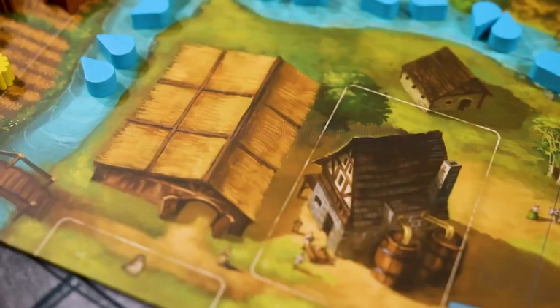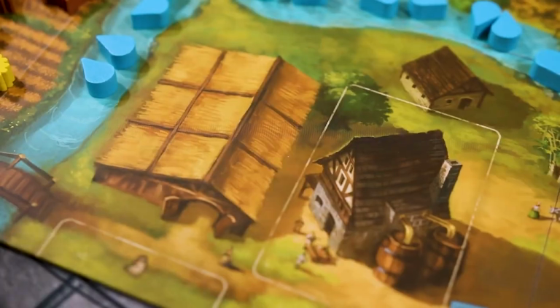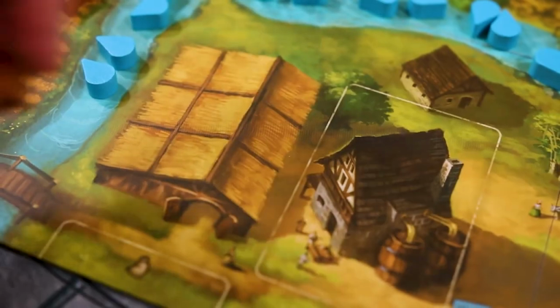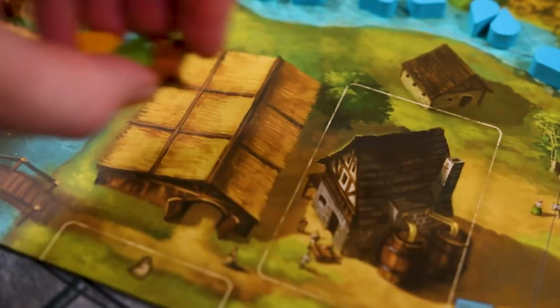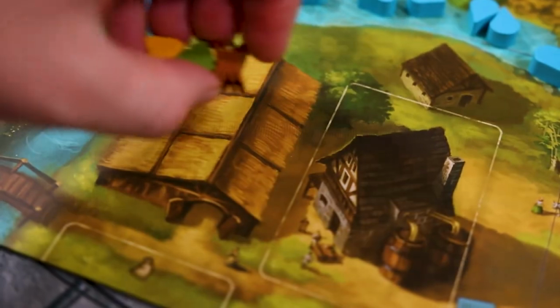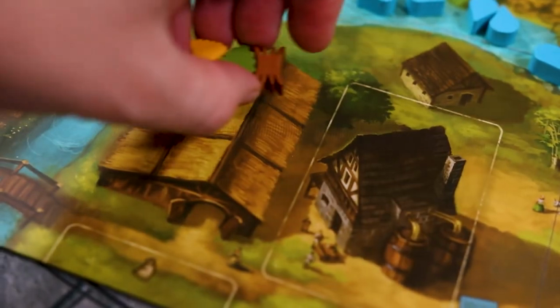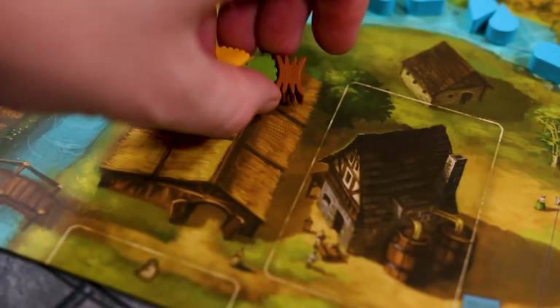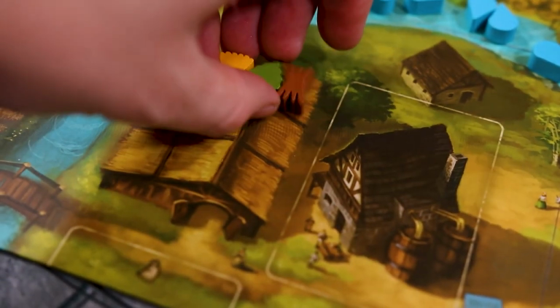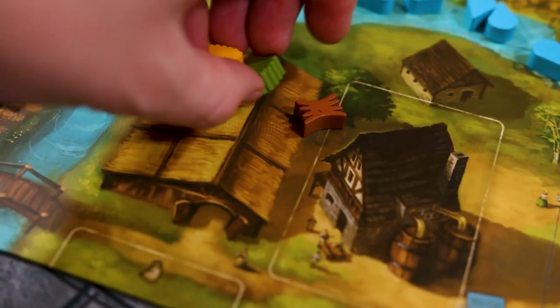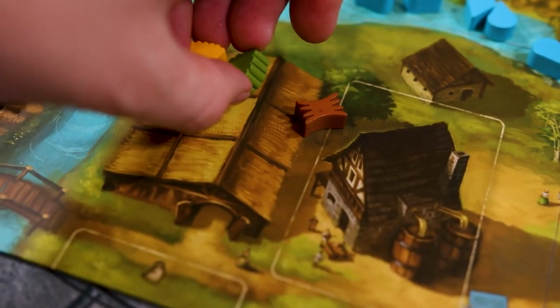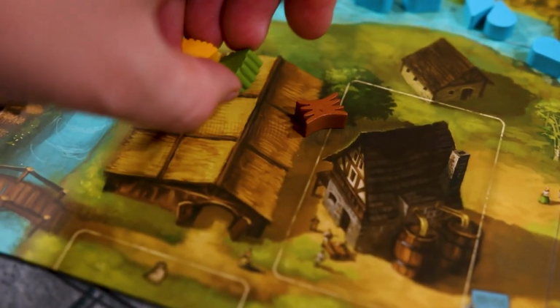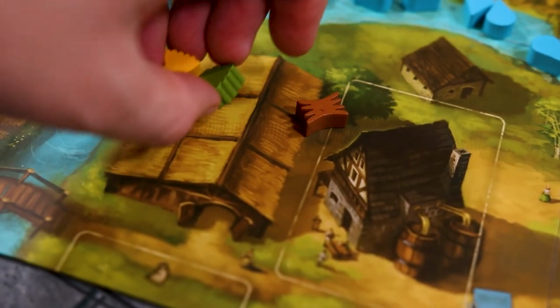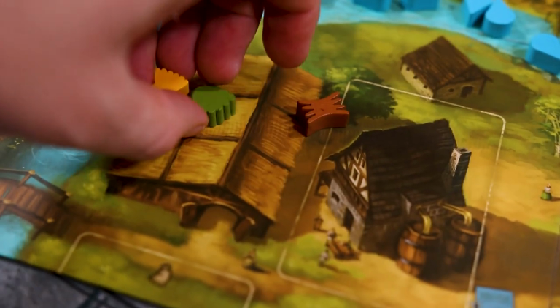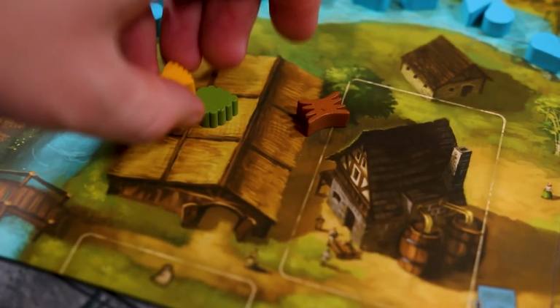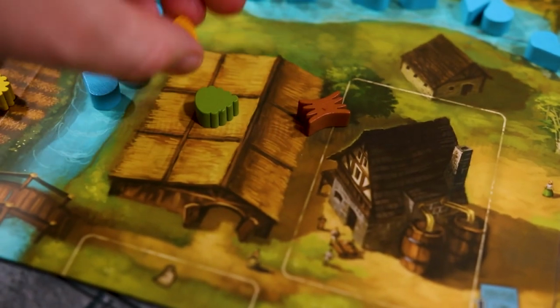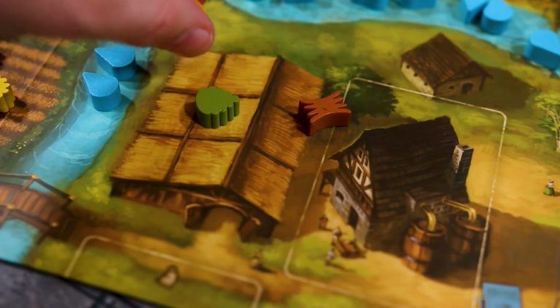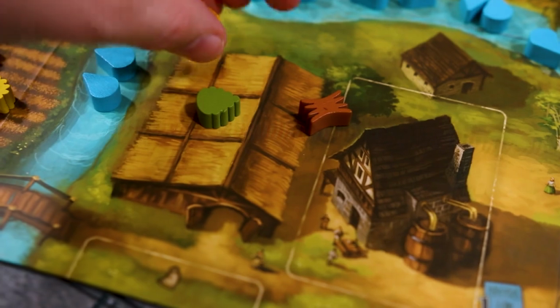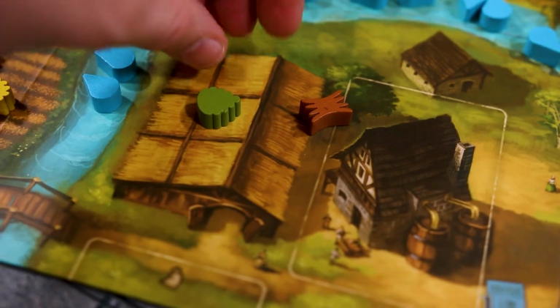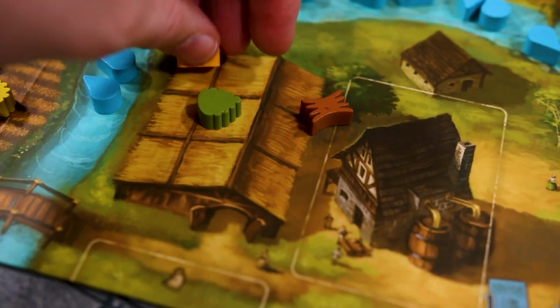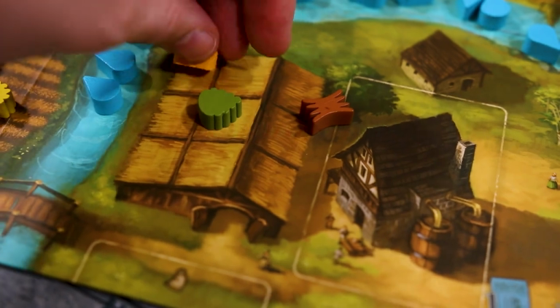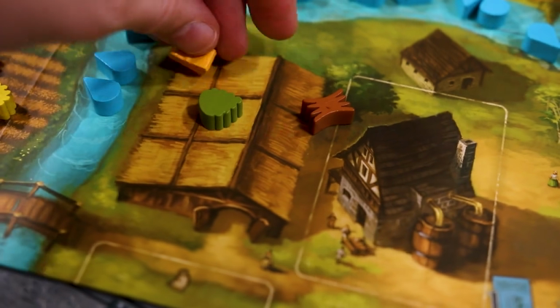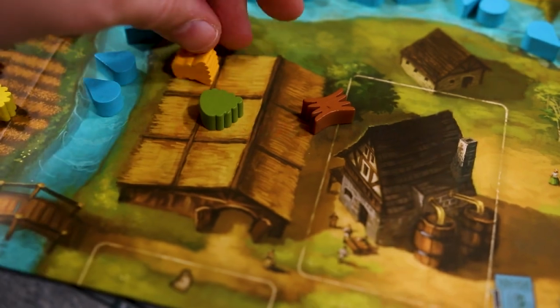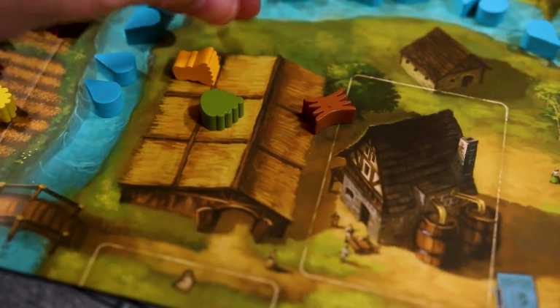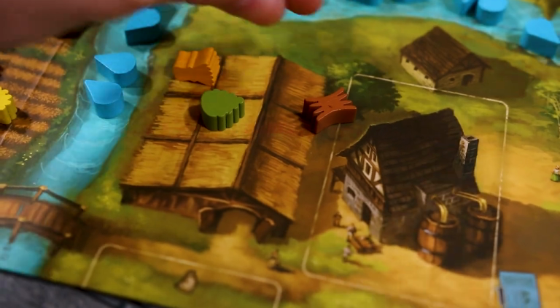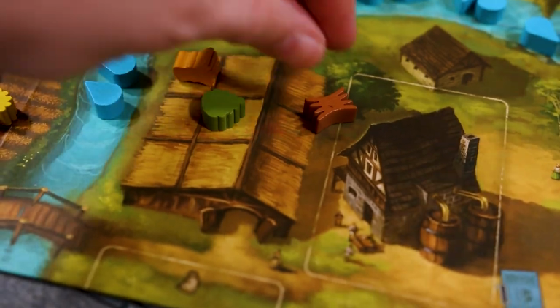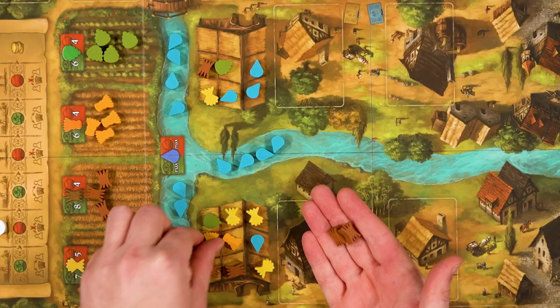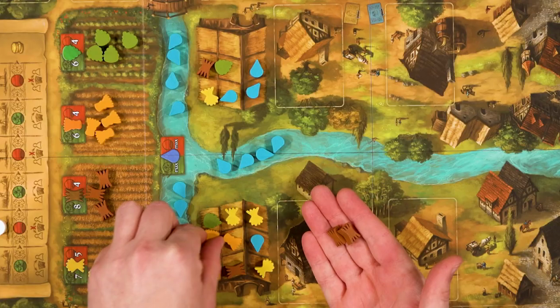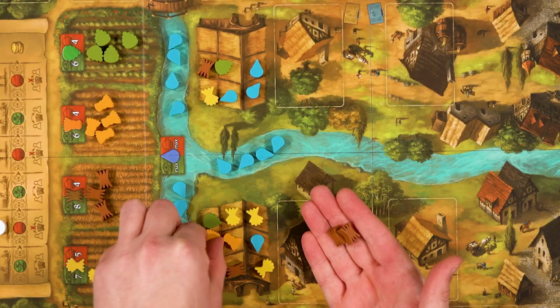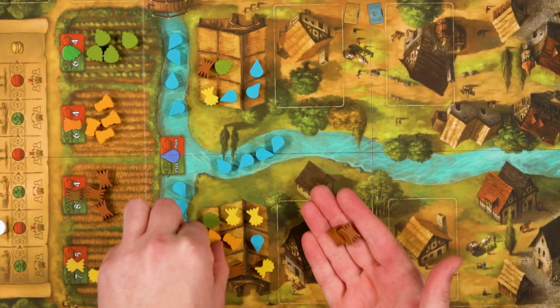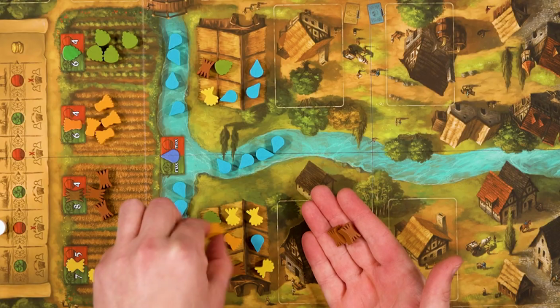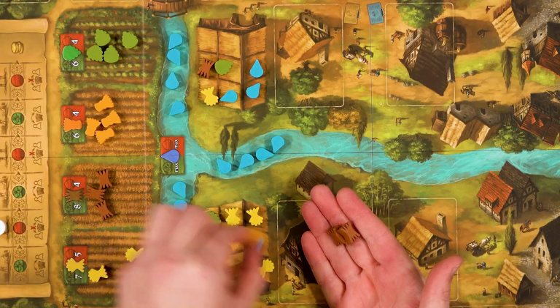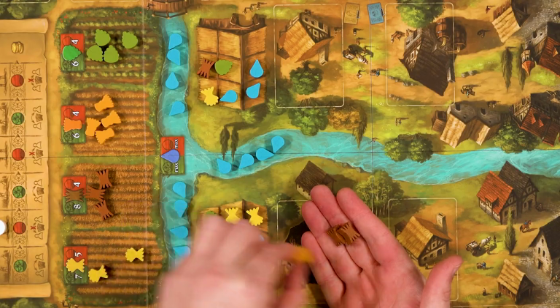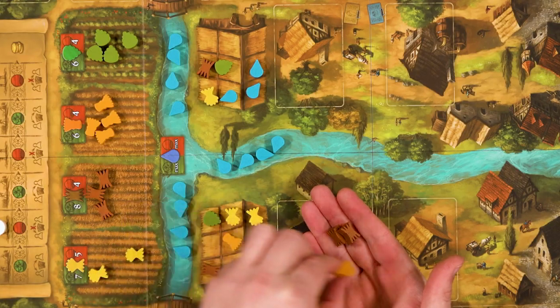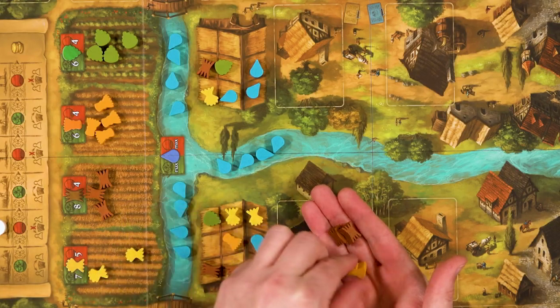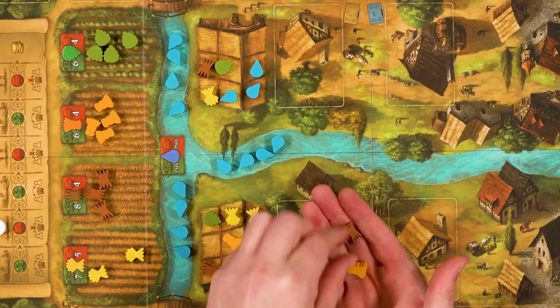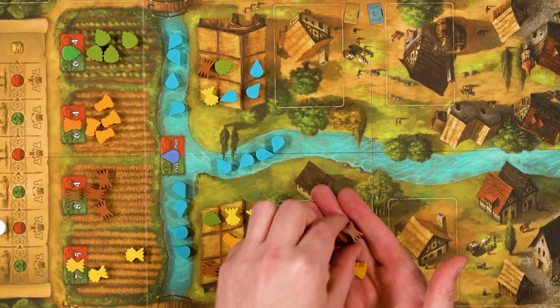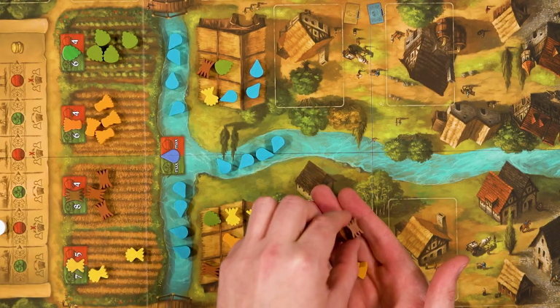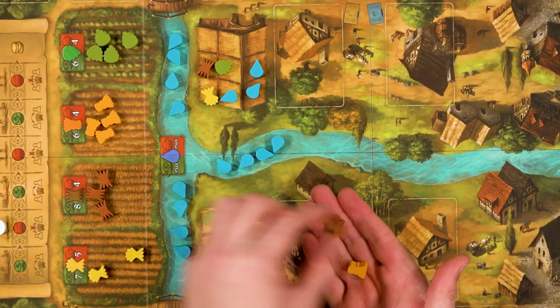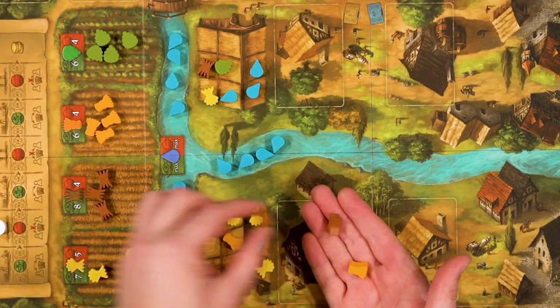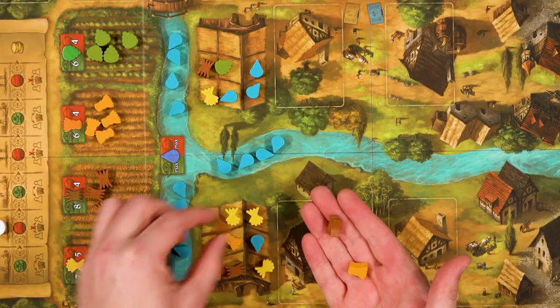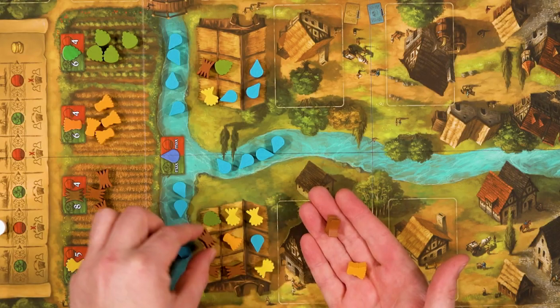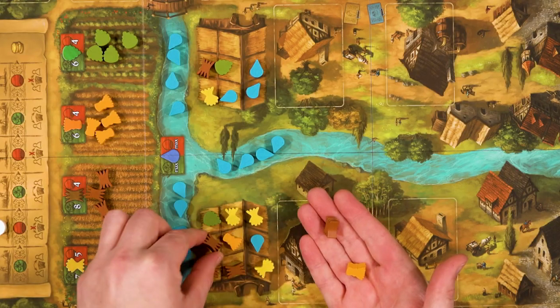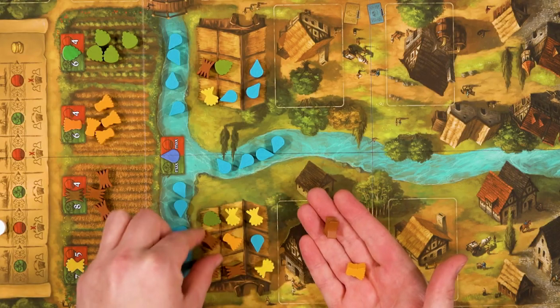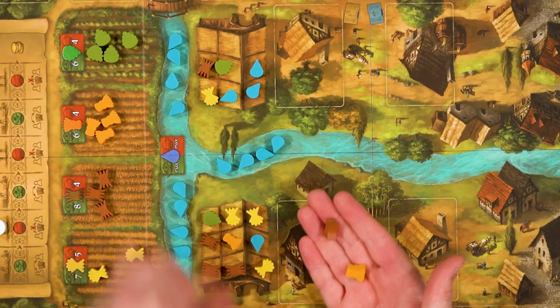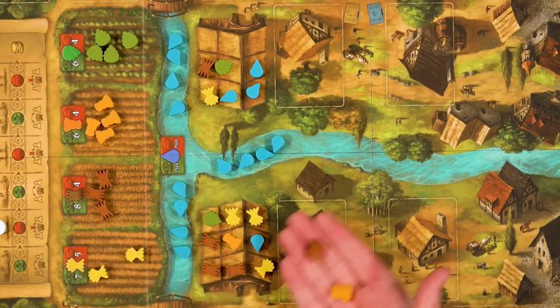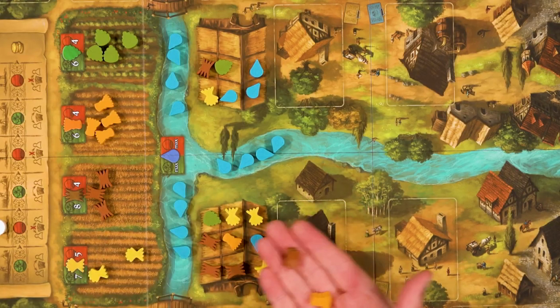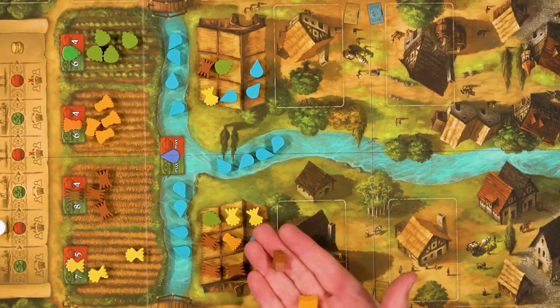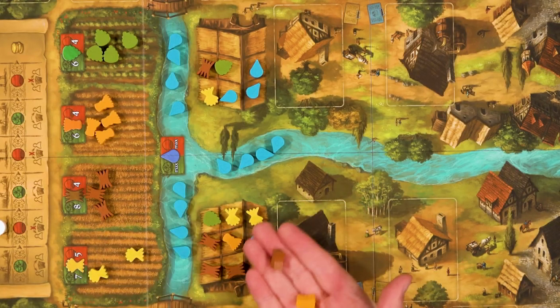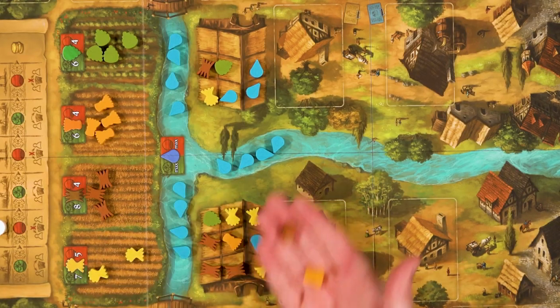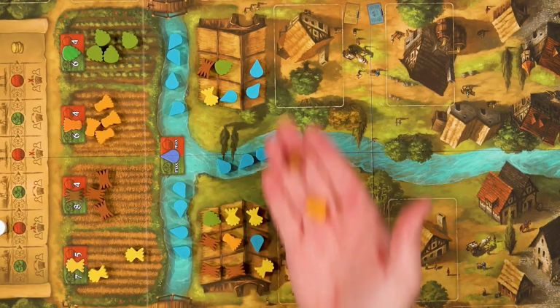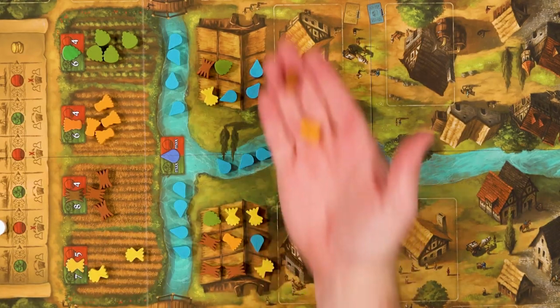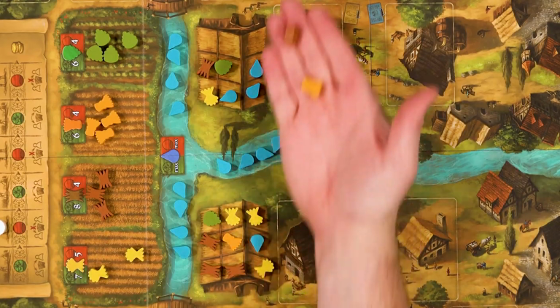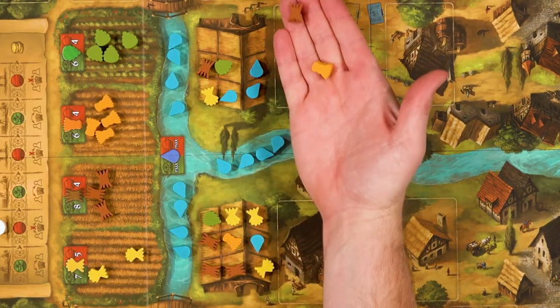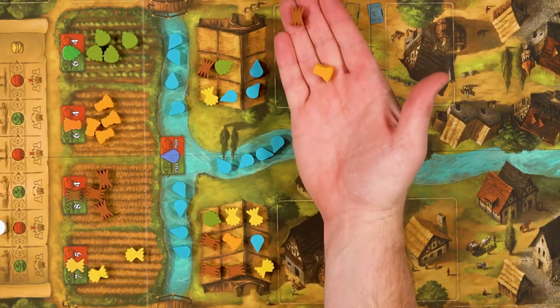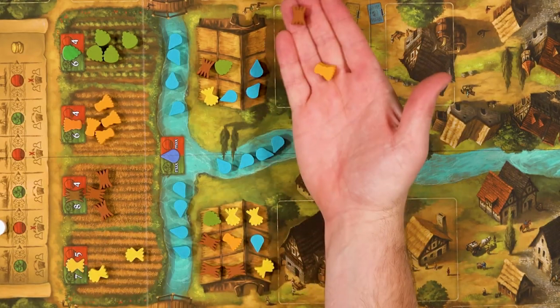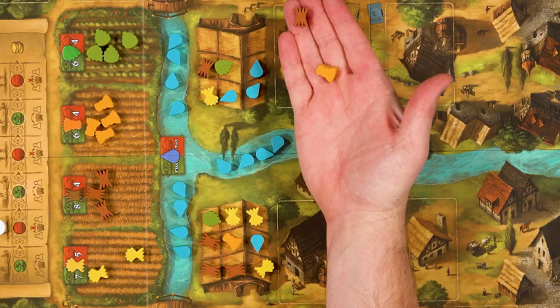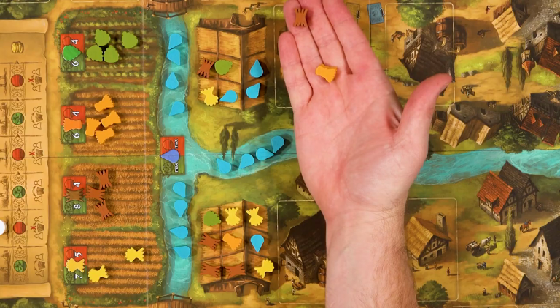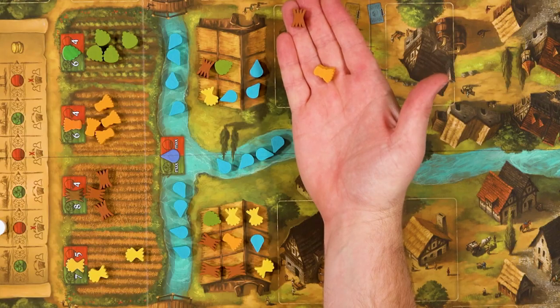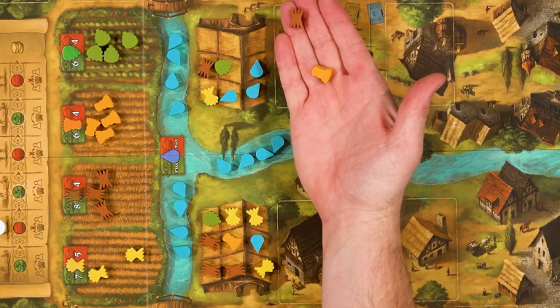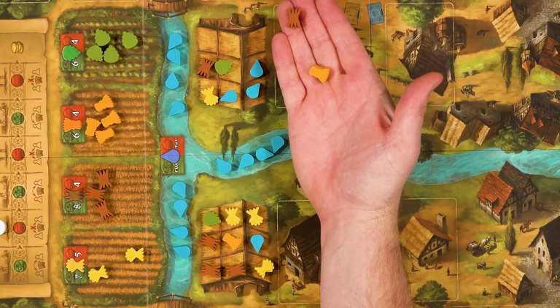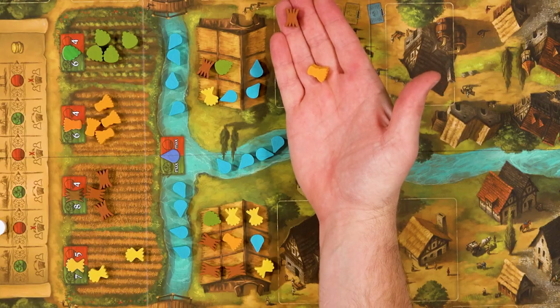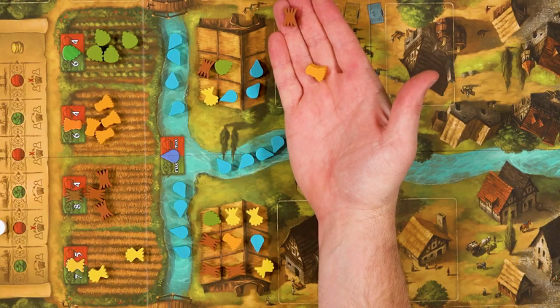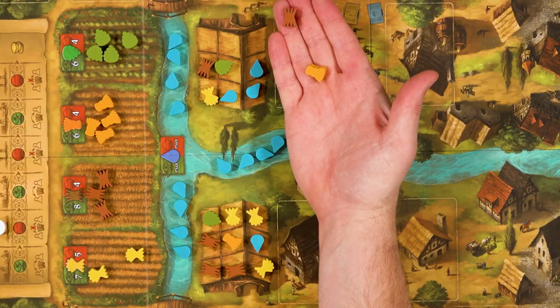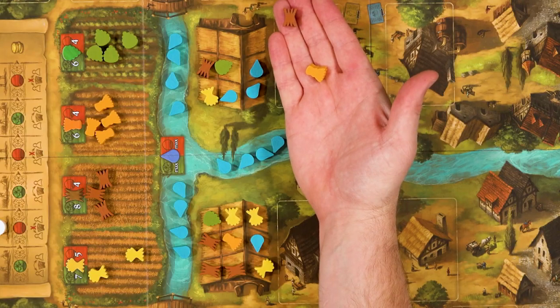Whenever you gain crops or water, they will immediately go into your storage. If you're out of room, you may swap things out, but at the end, any you can't fit in storage you have to offer to your opponent.